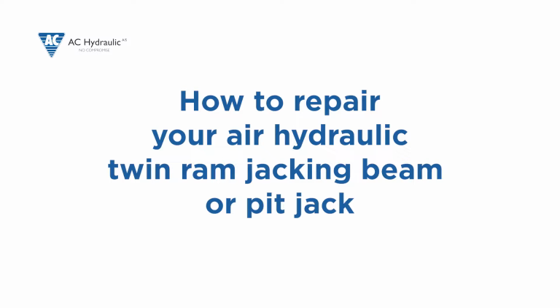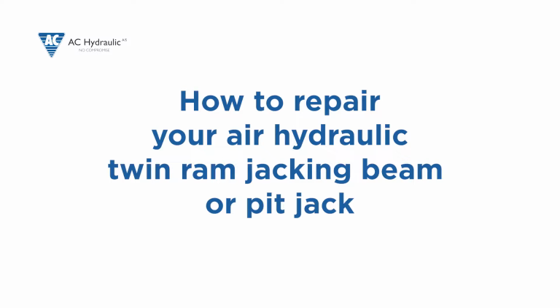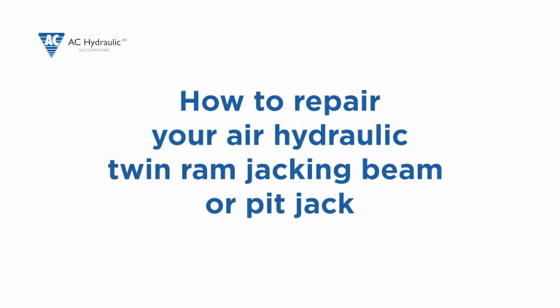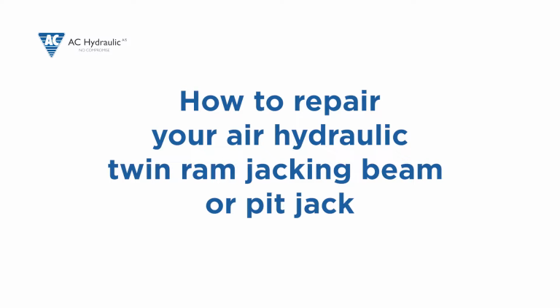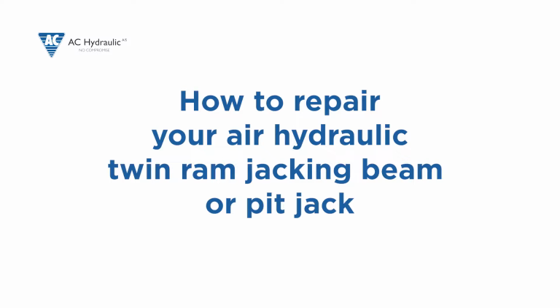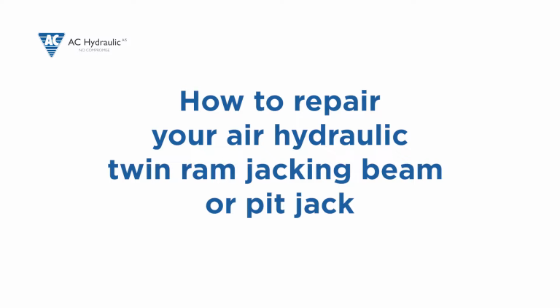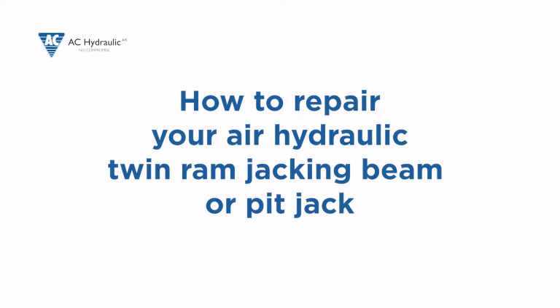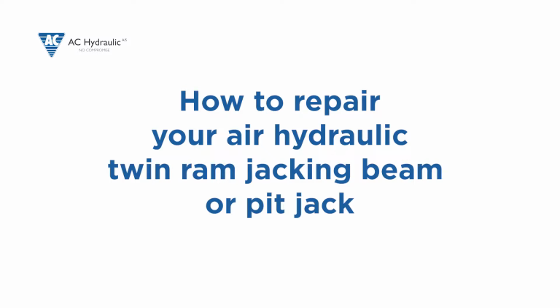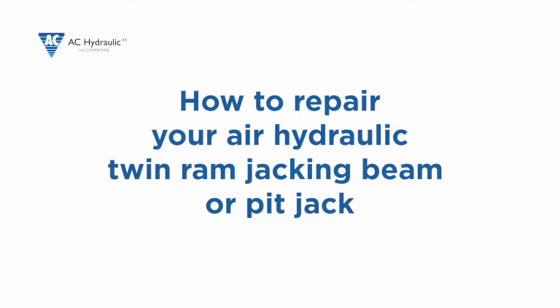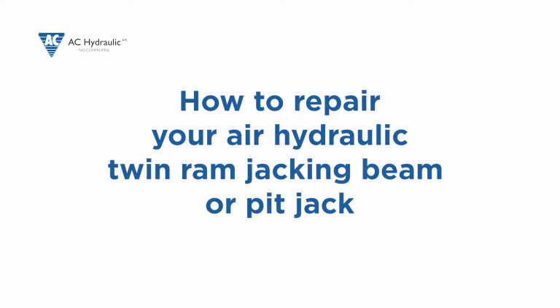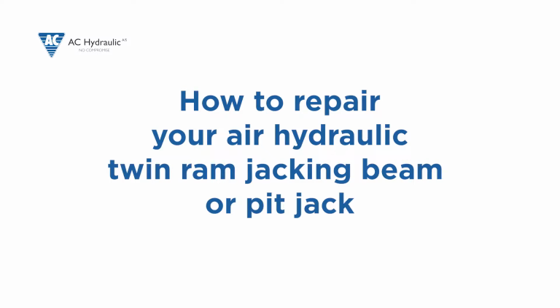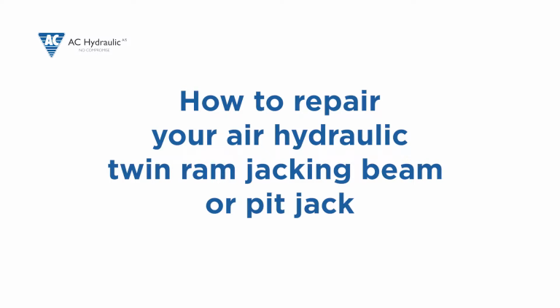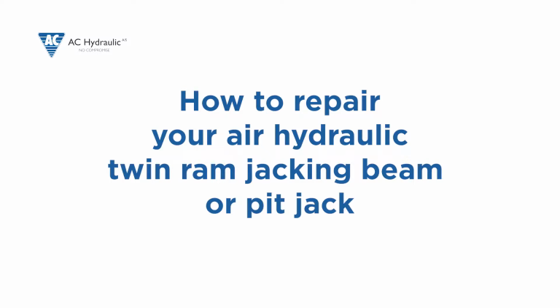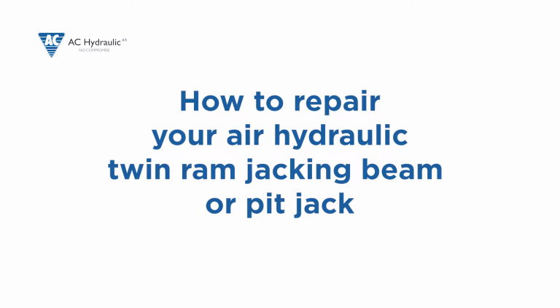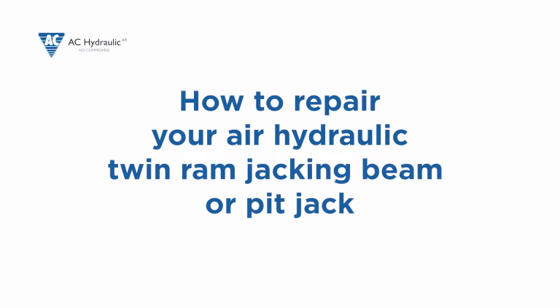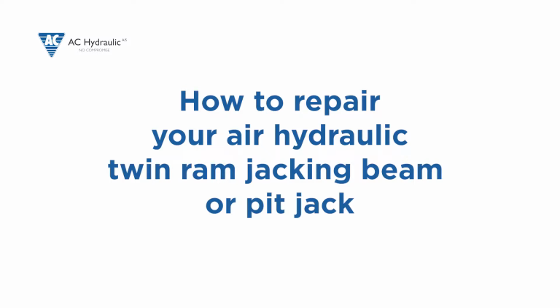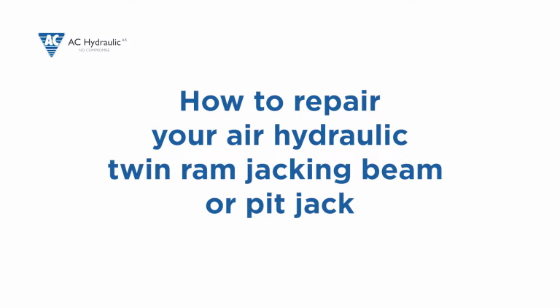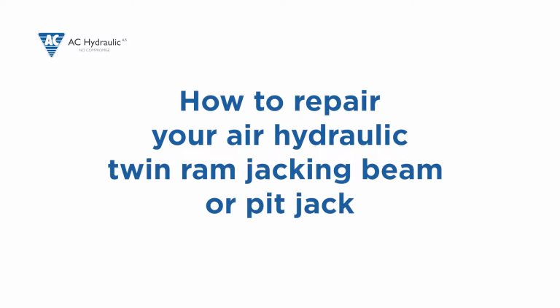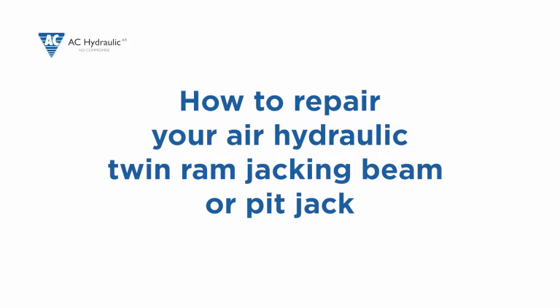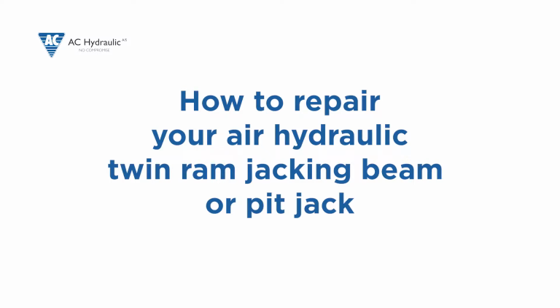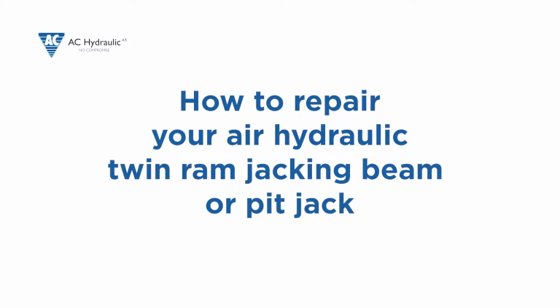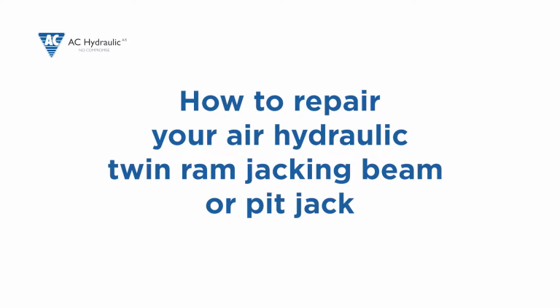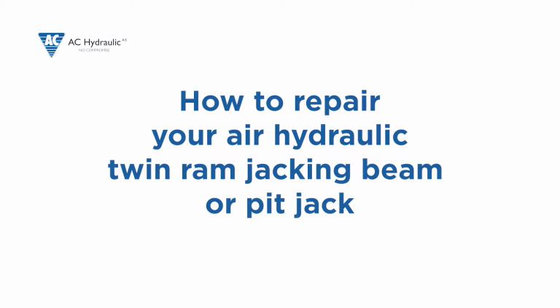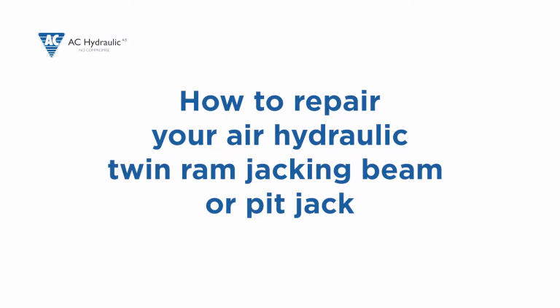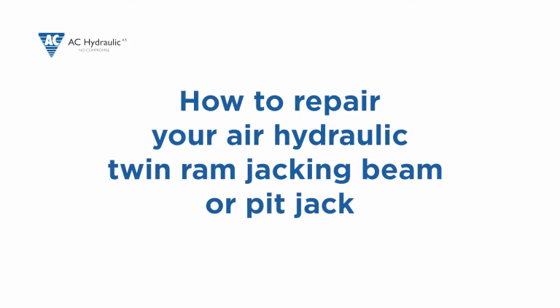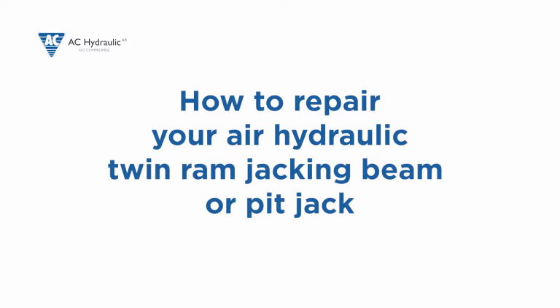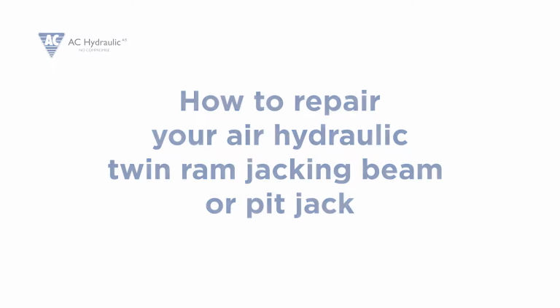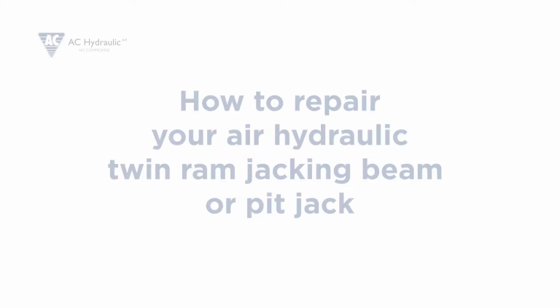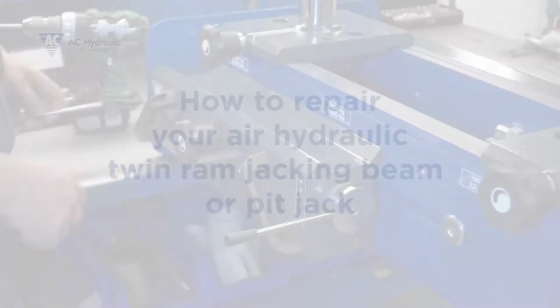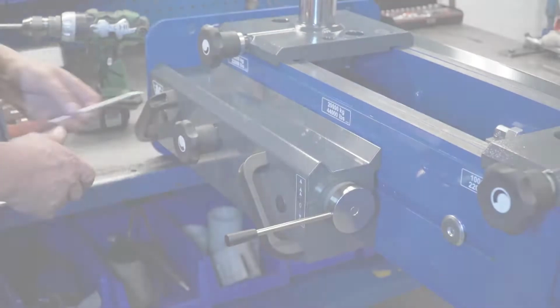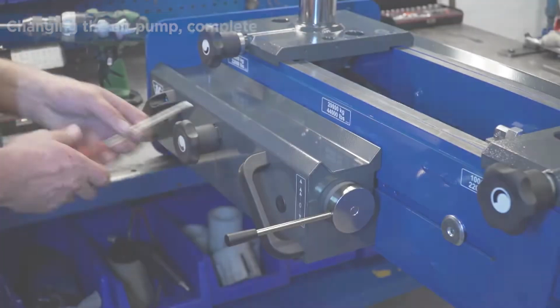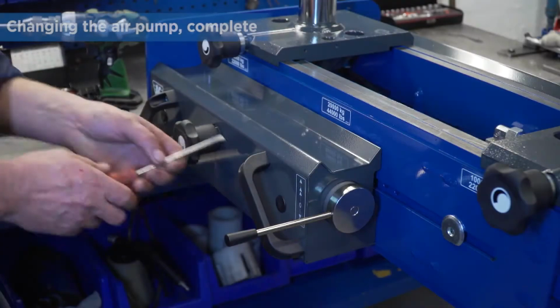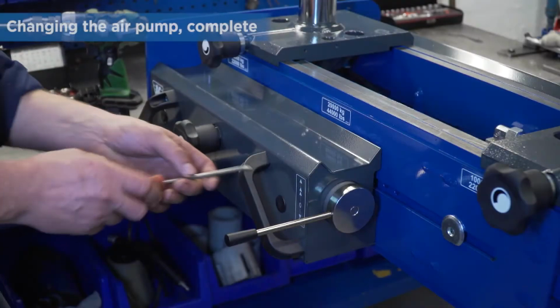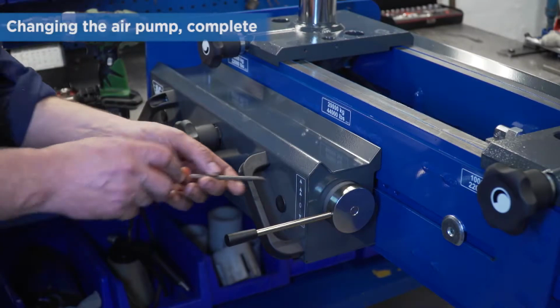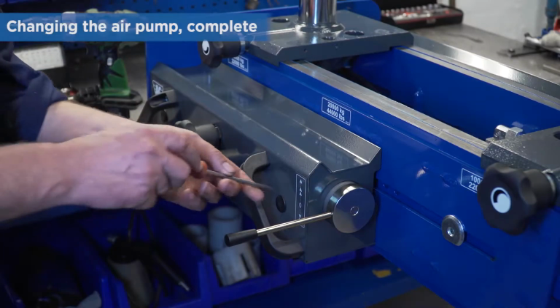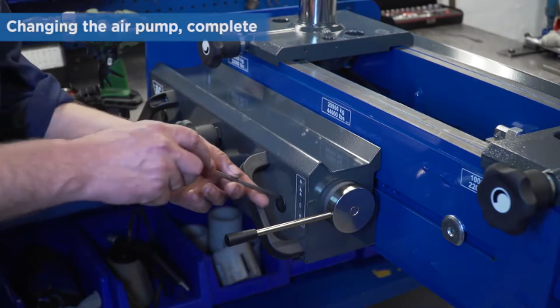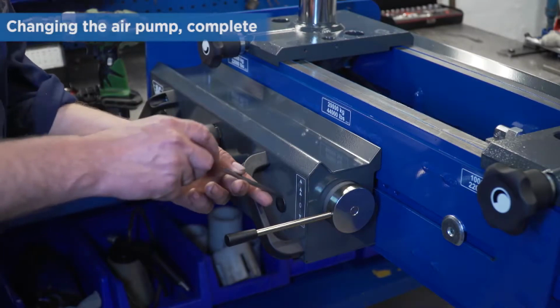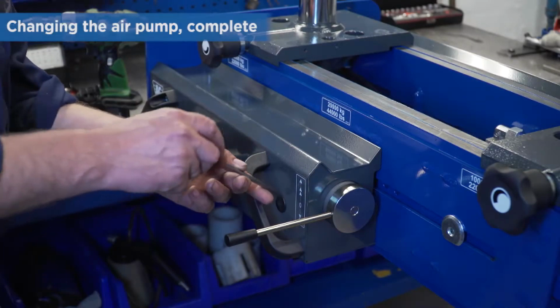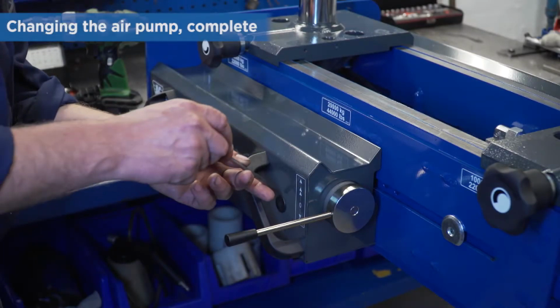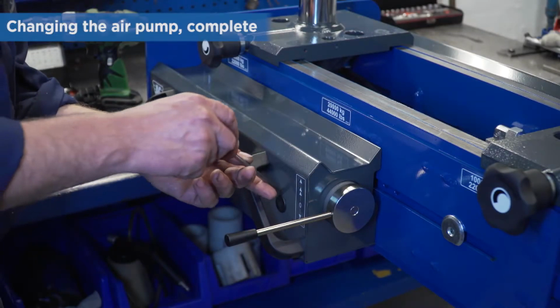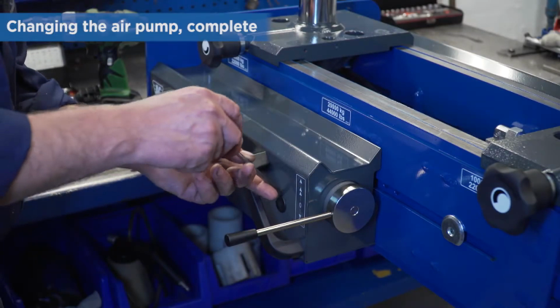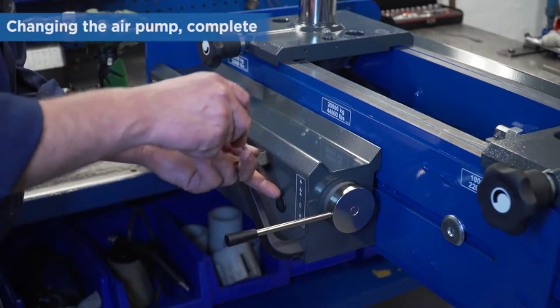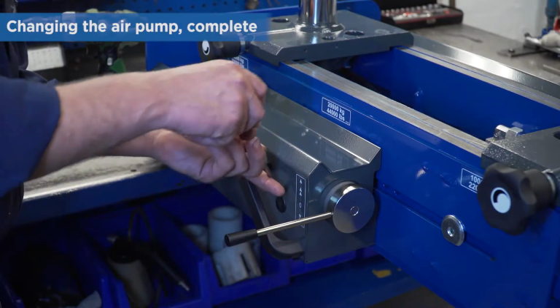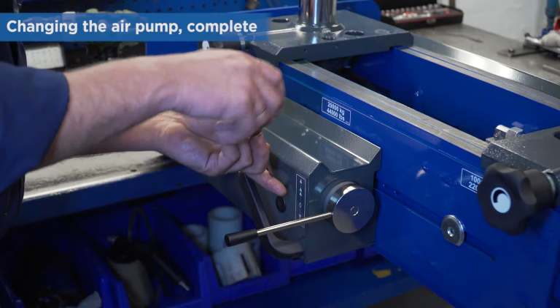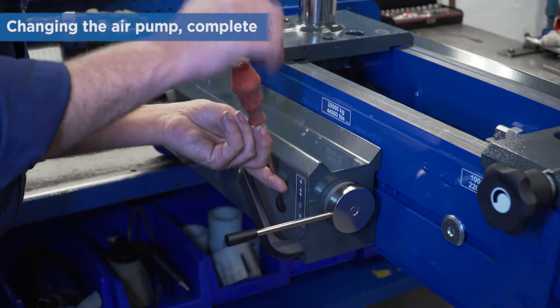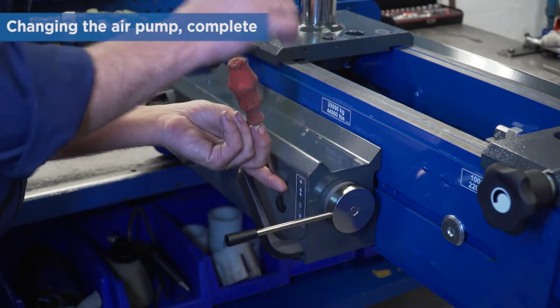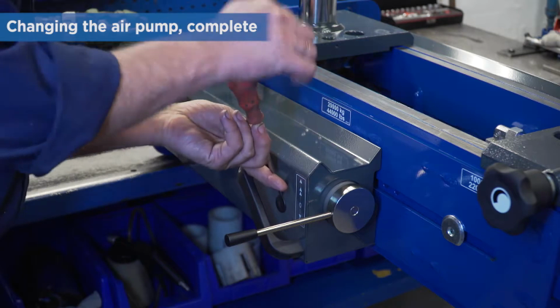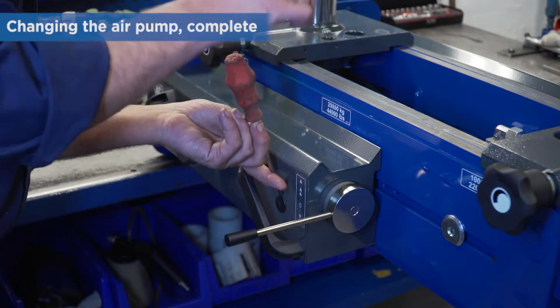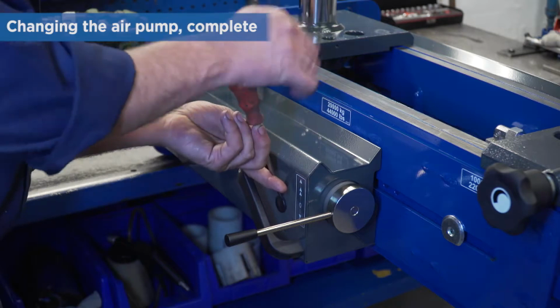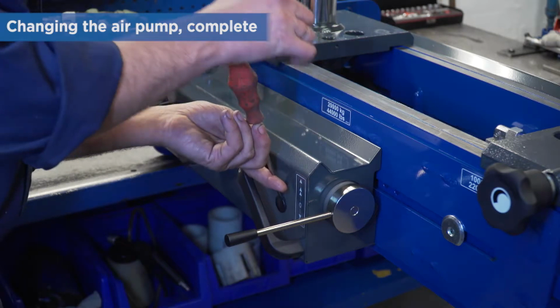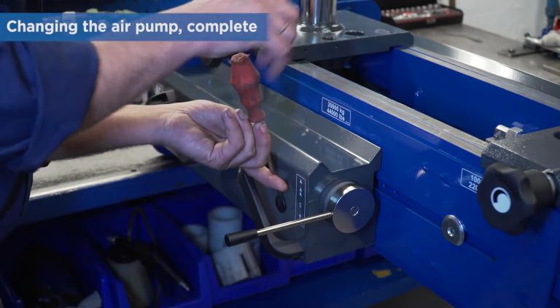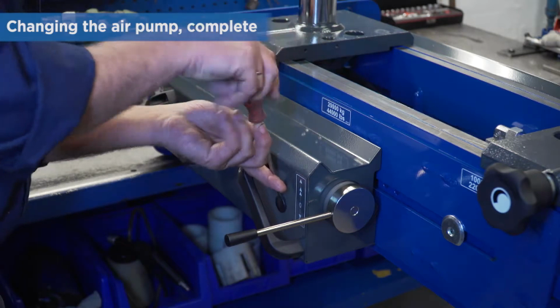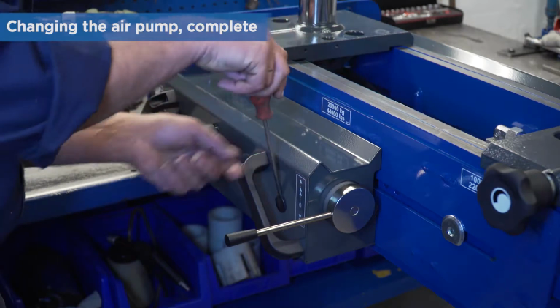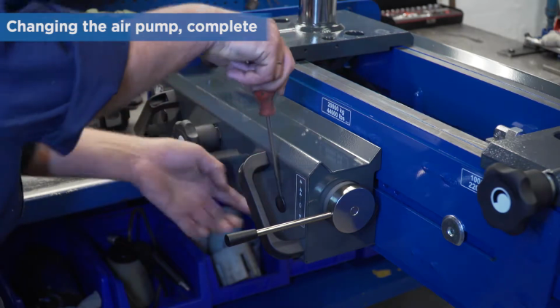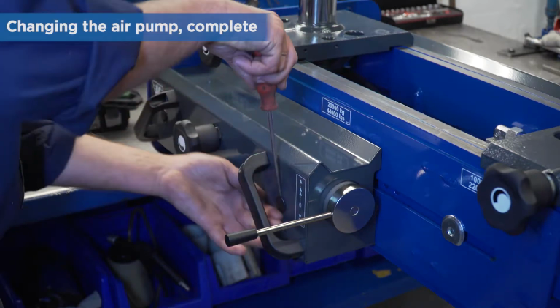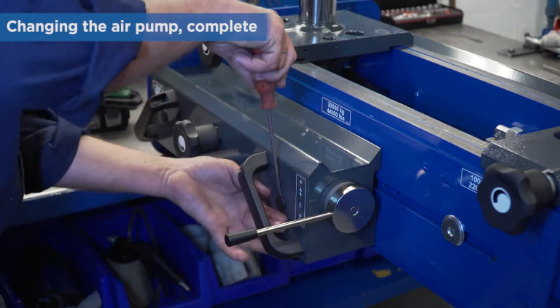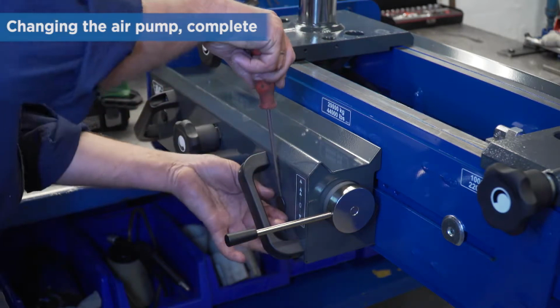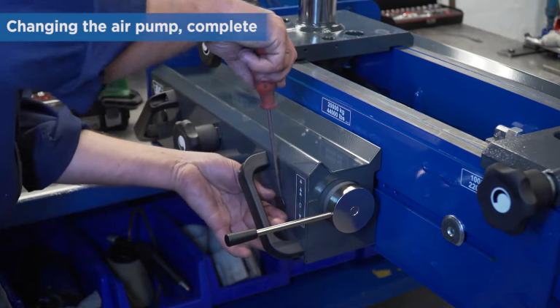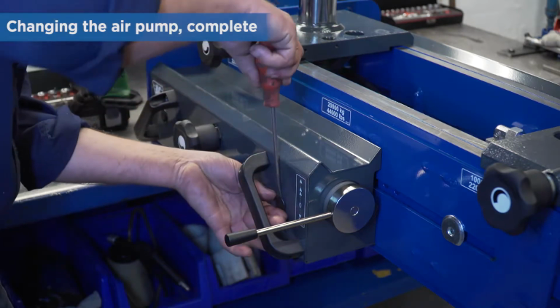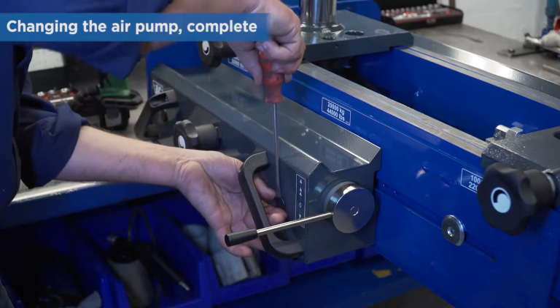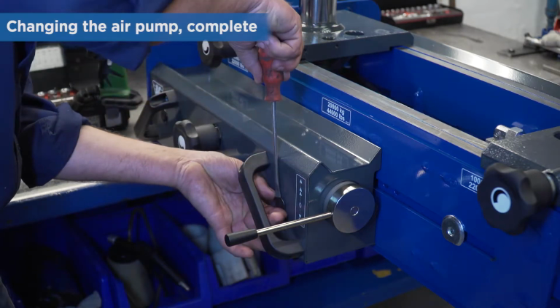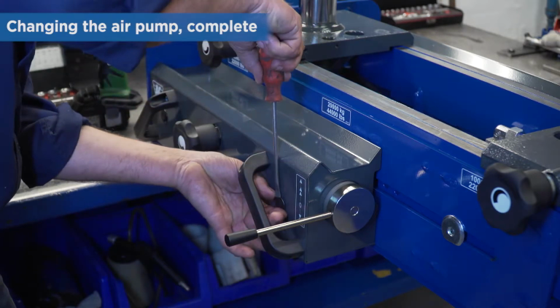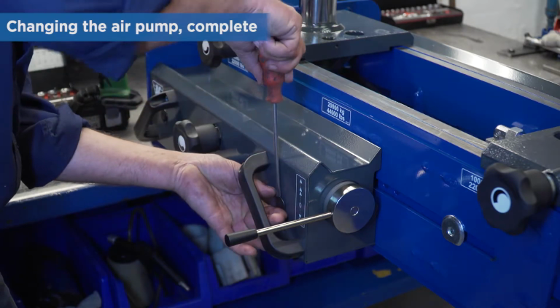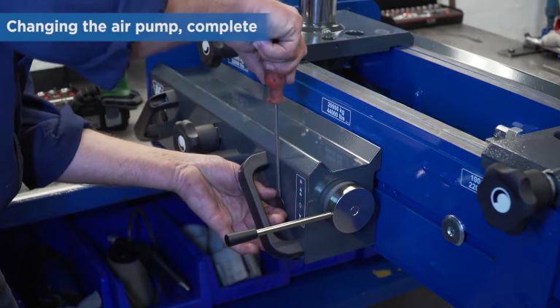How to repair your air hydraulic jacking beam. If you need to change the complete air pump or fix the air motor, follow these steps.